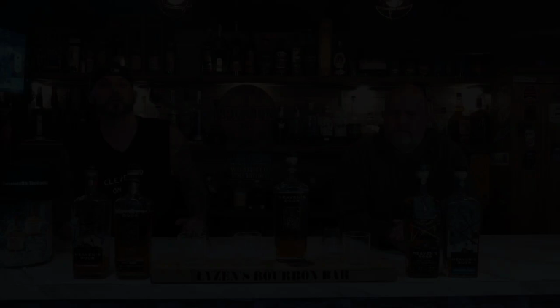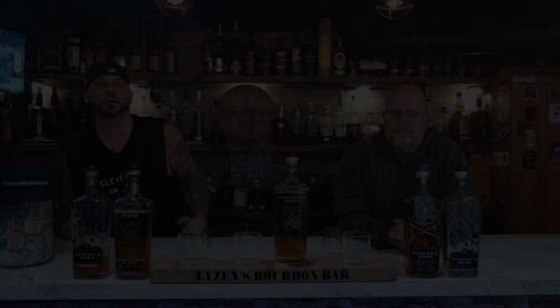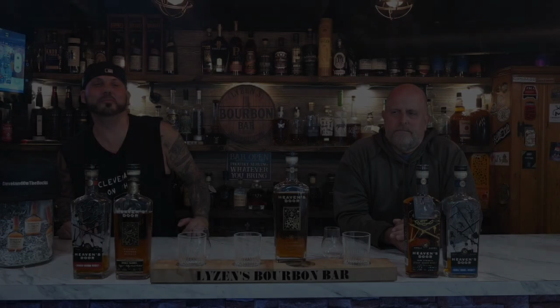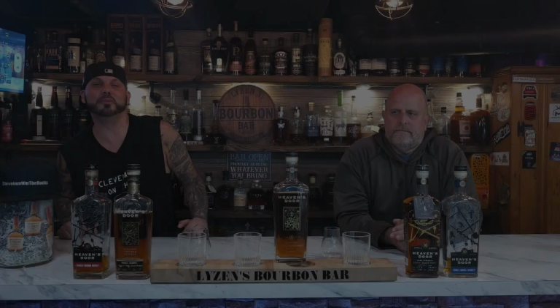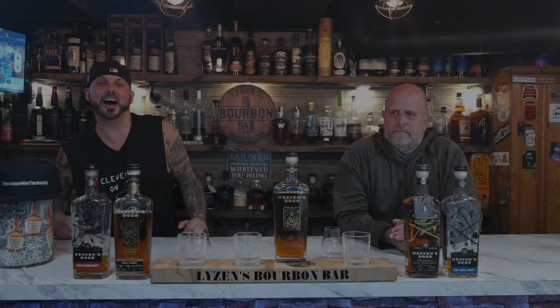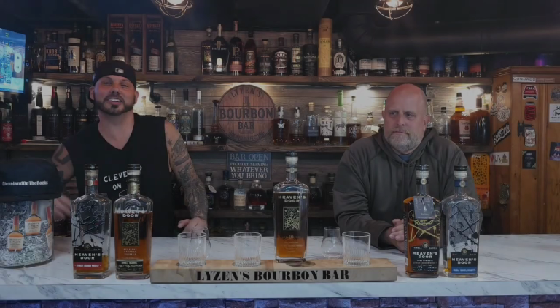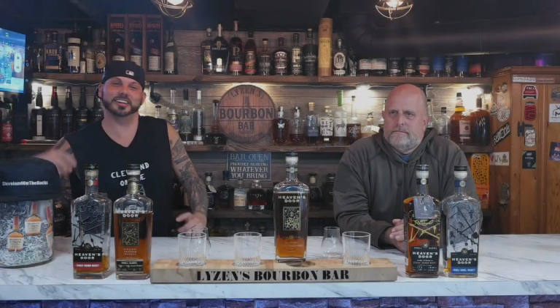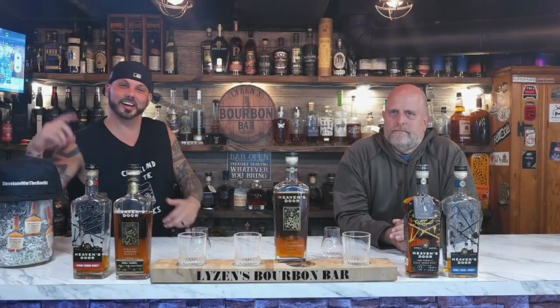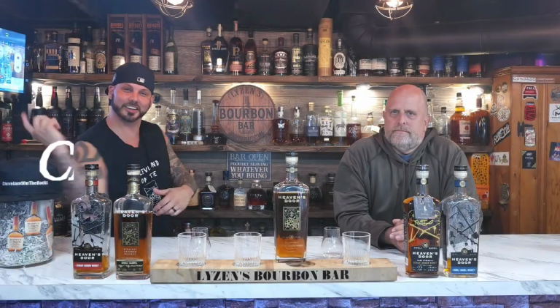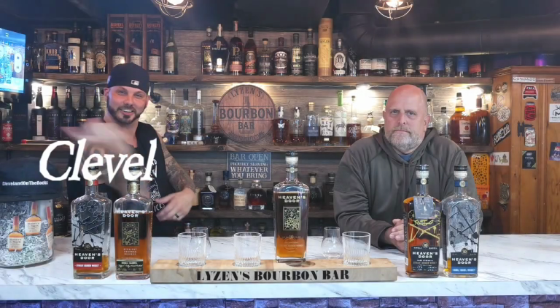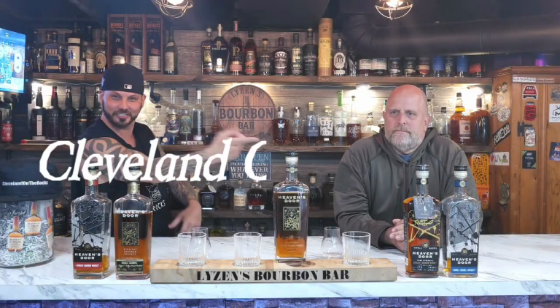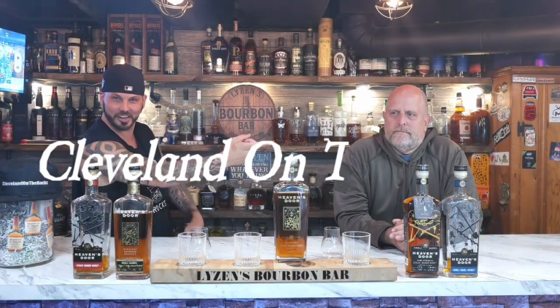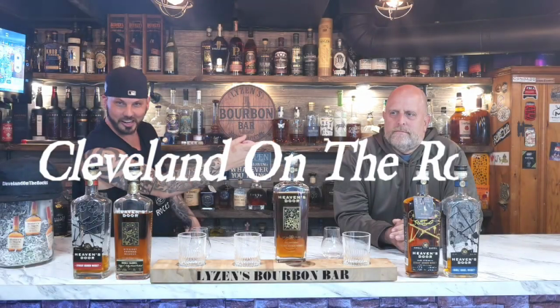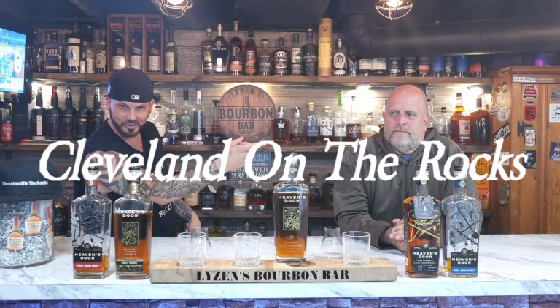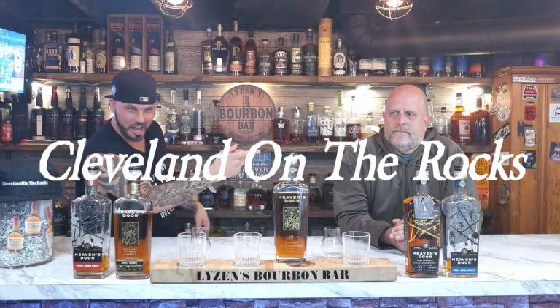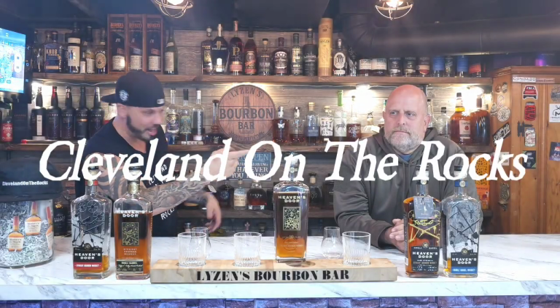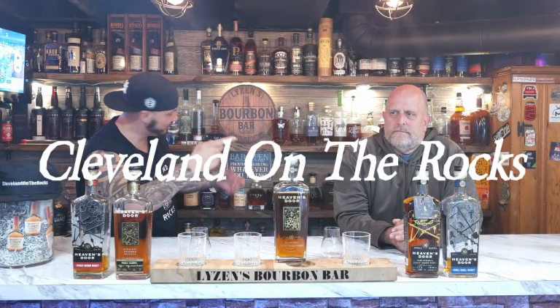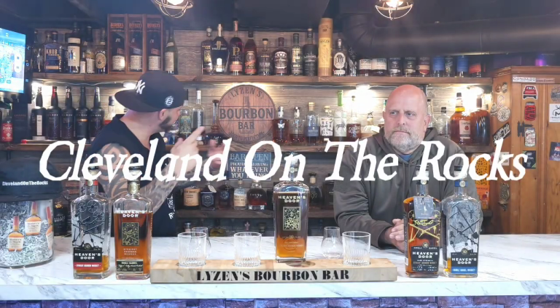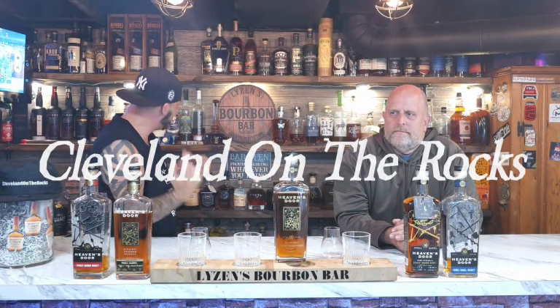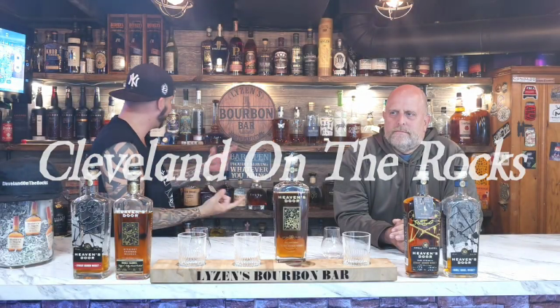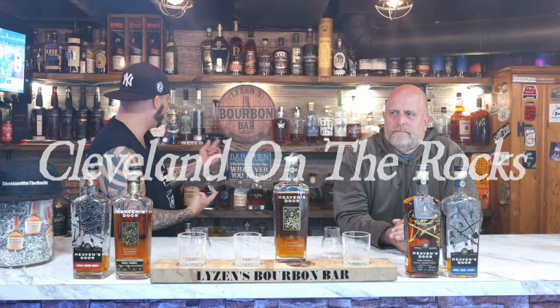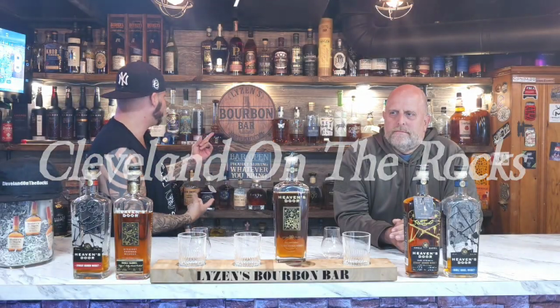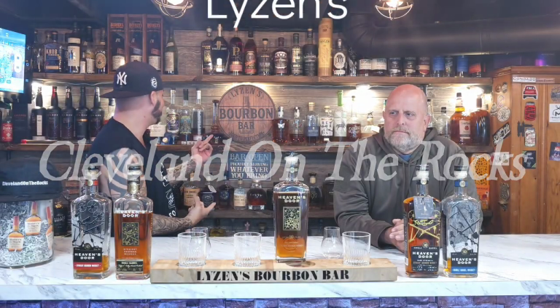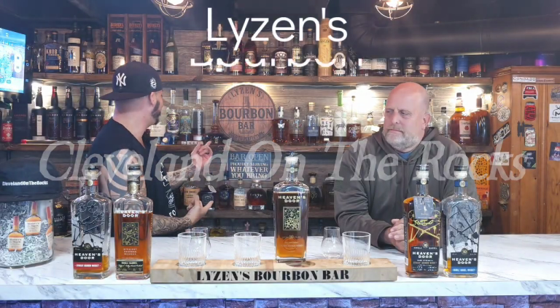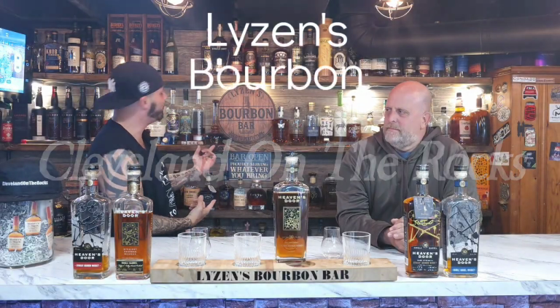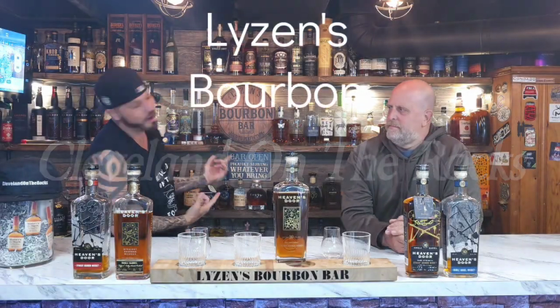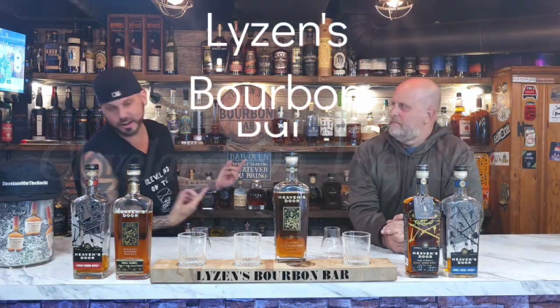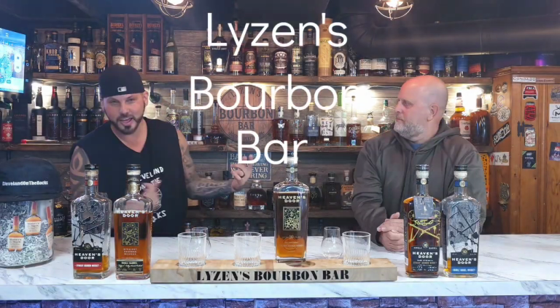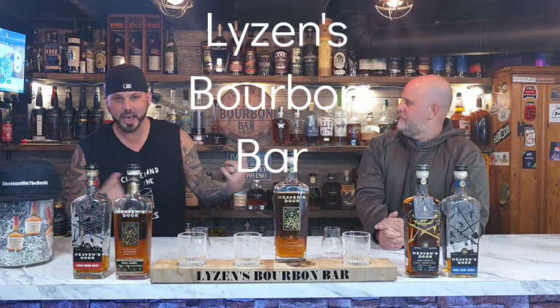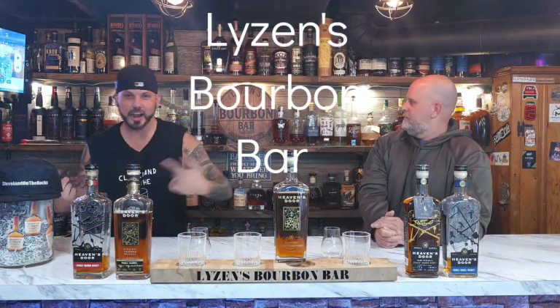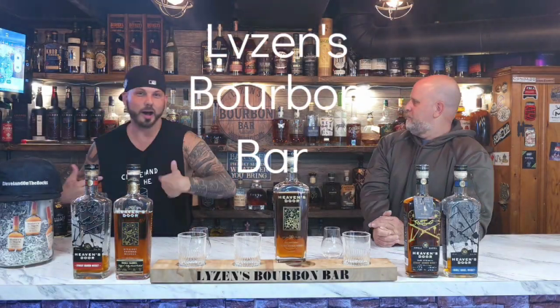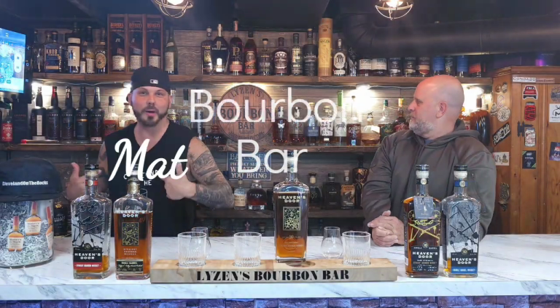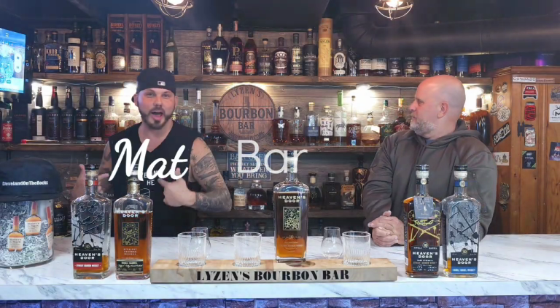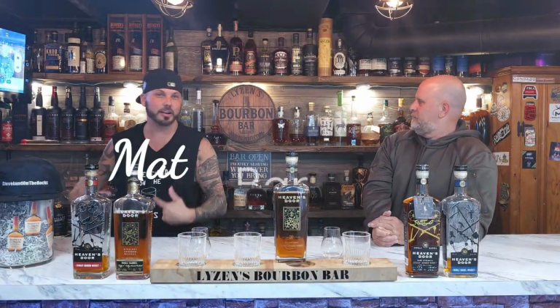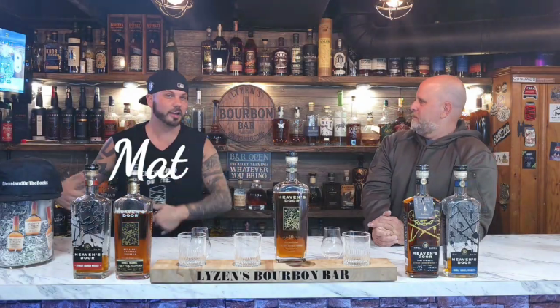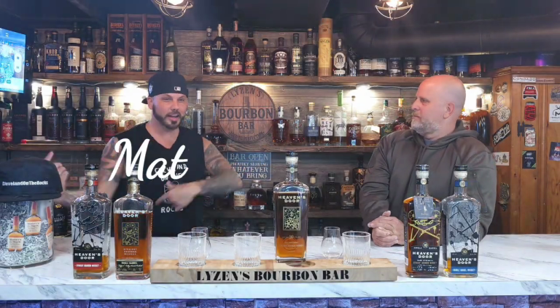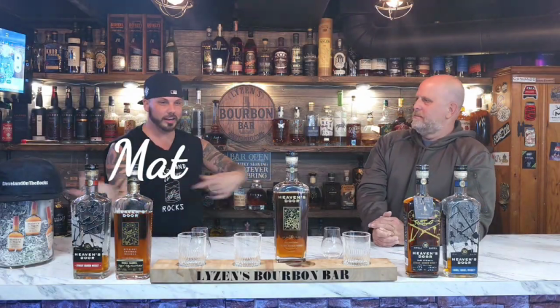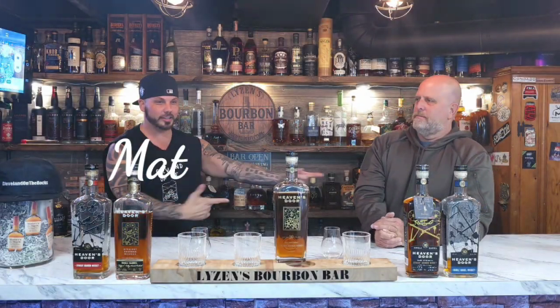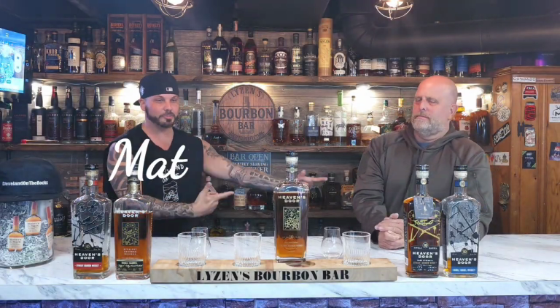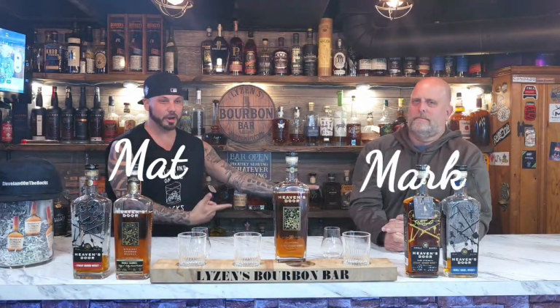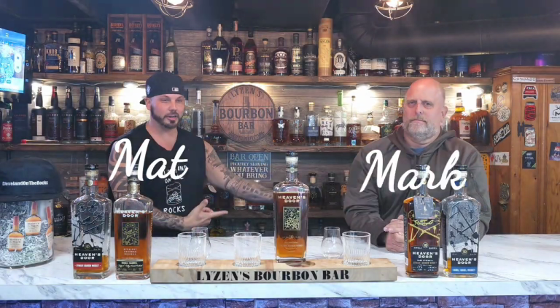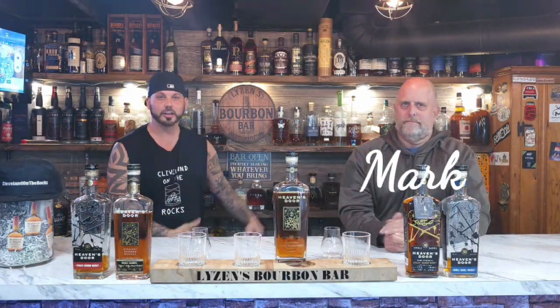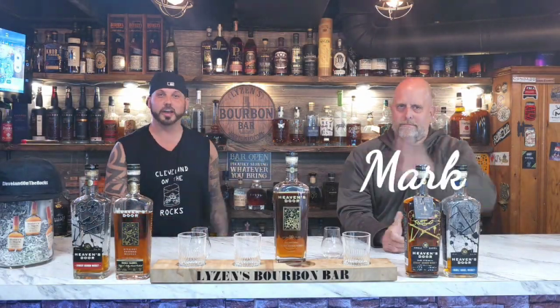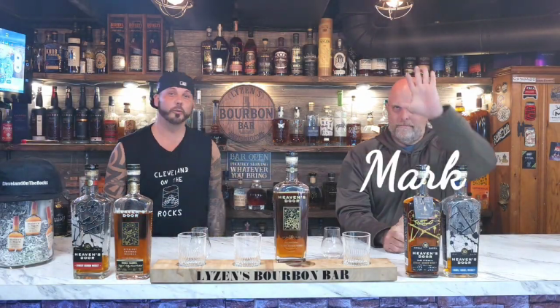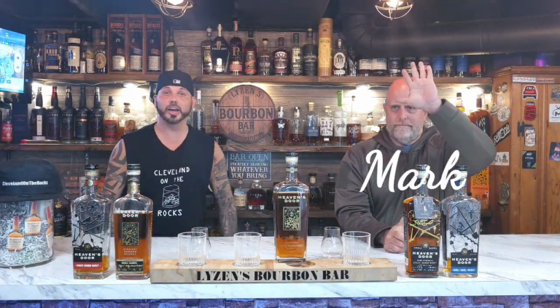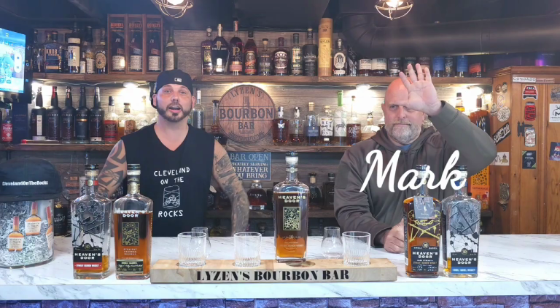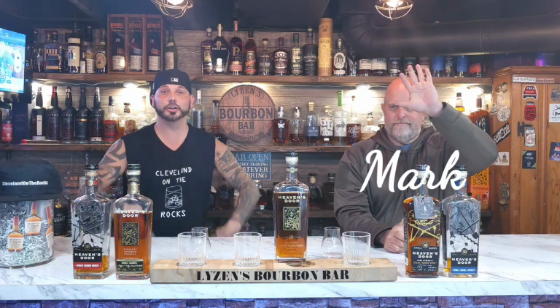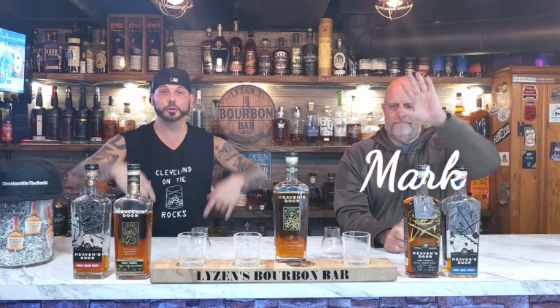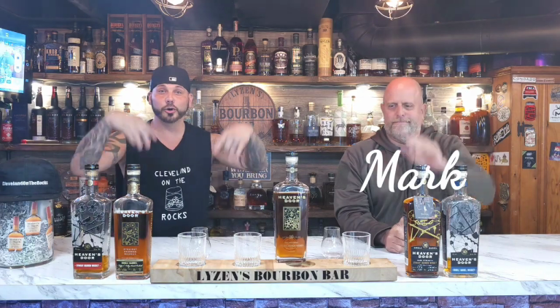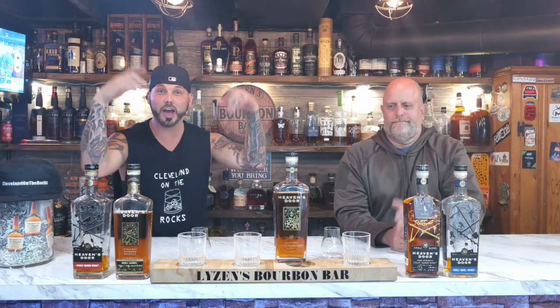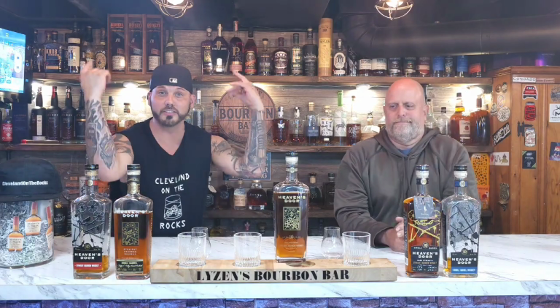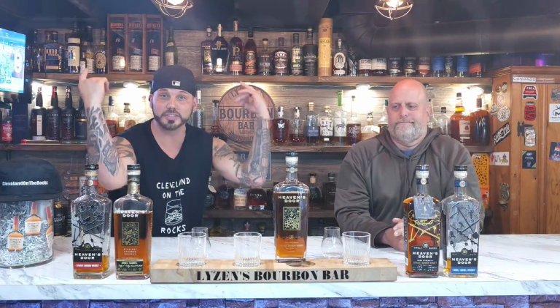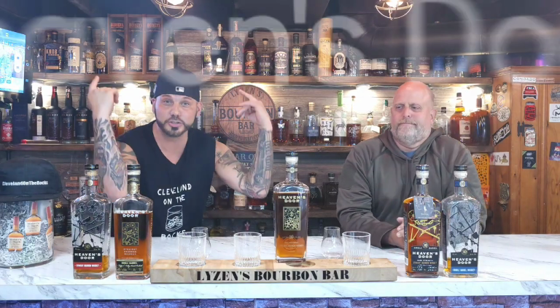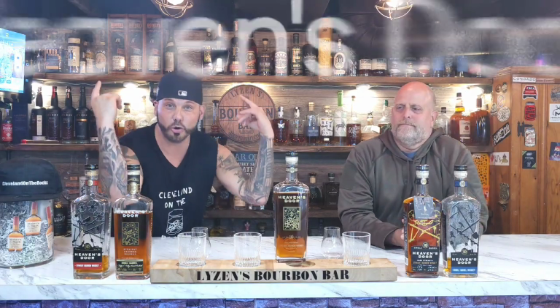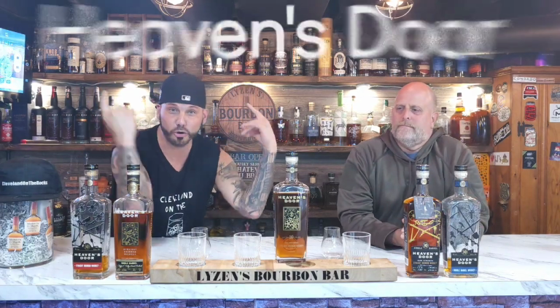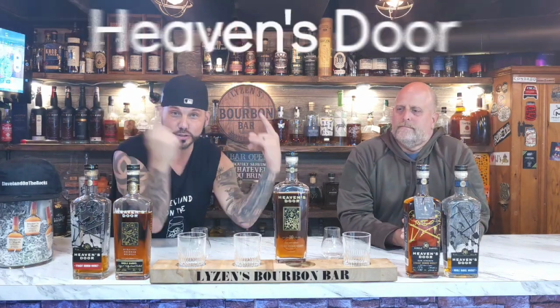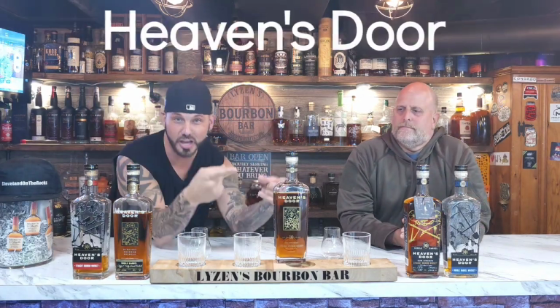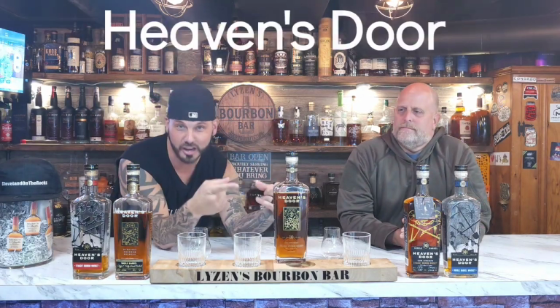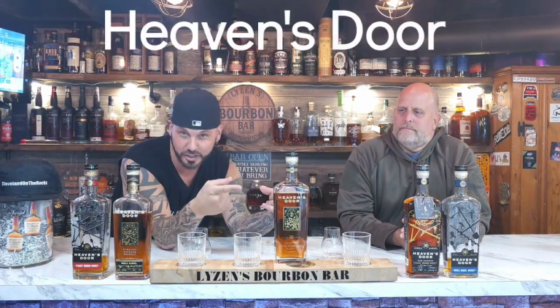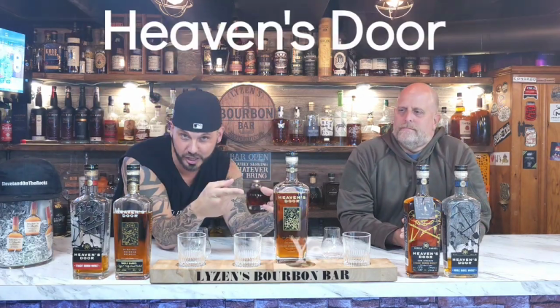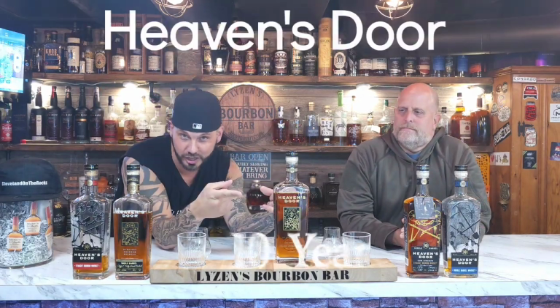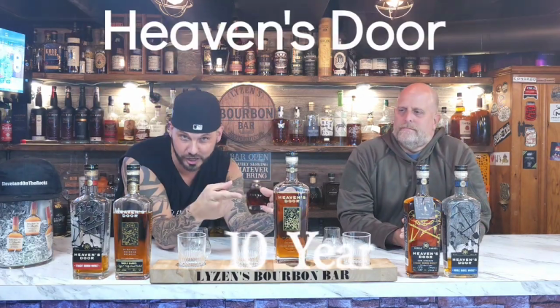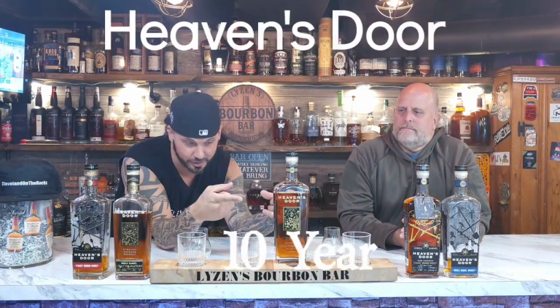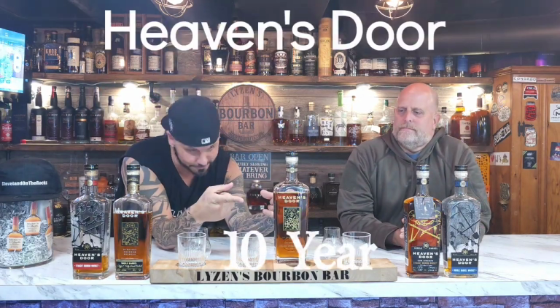Welcome back to Cleveland on the Rocks. It's Burmbar, I'm Matt, that's Mark, and we got a new Heaven's Door 10-Year.